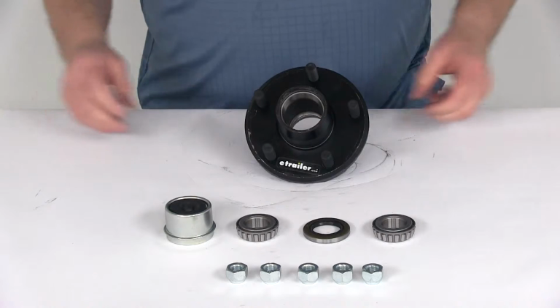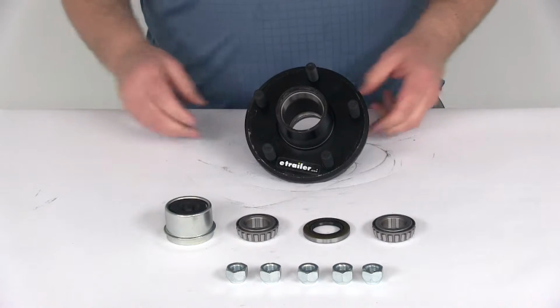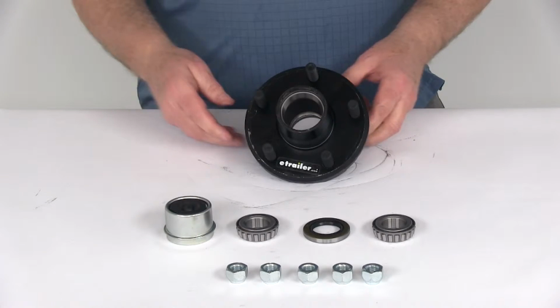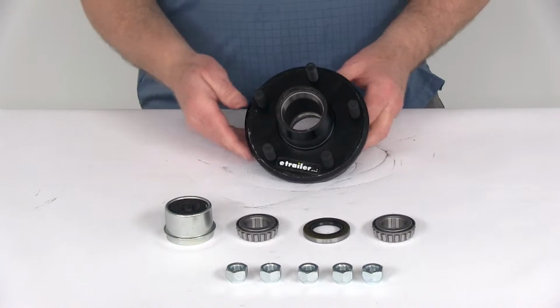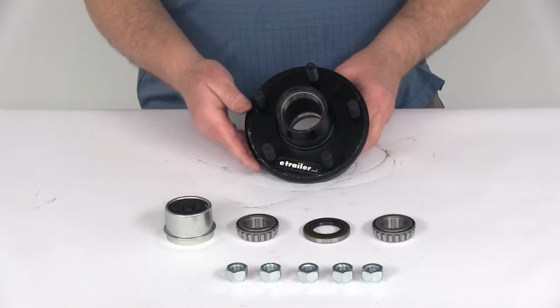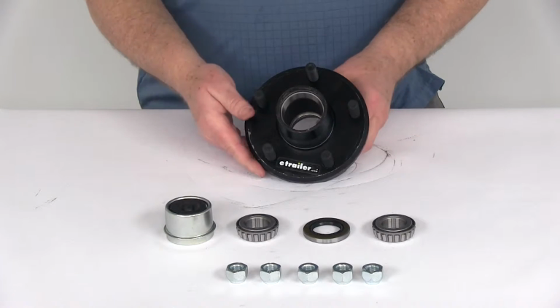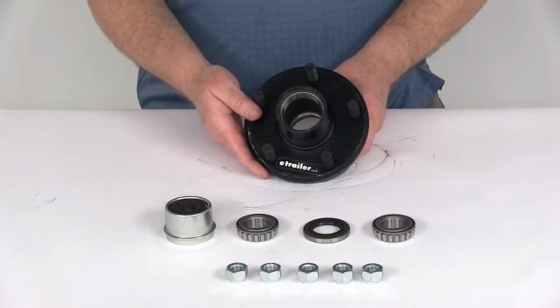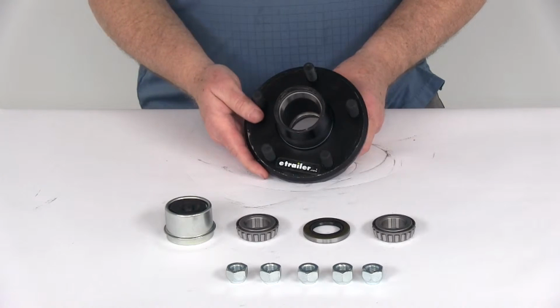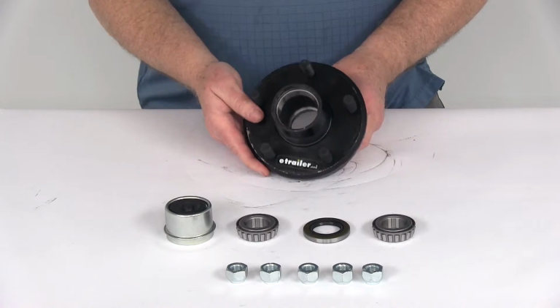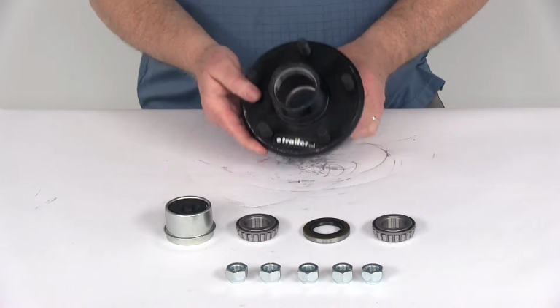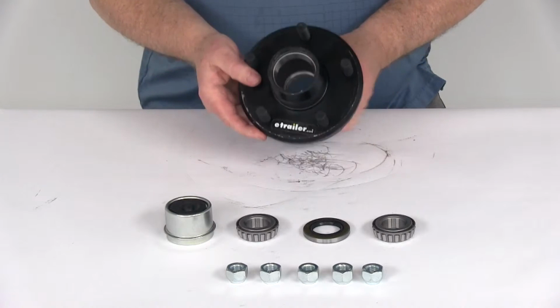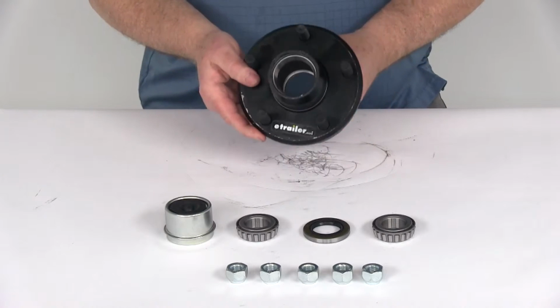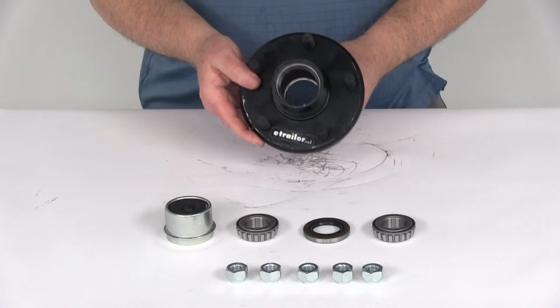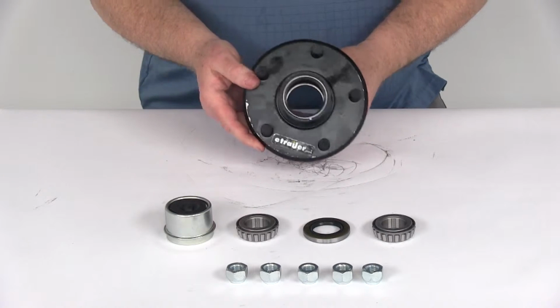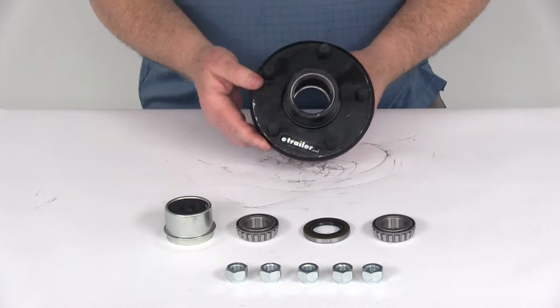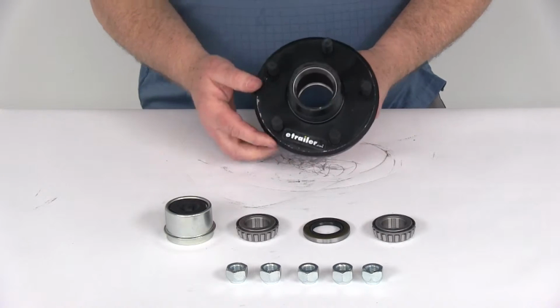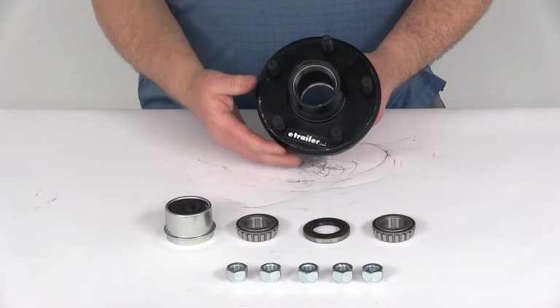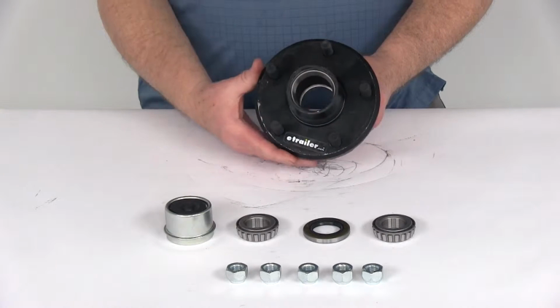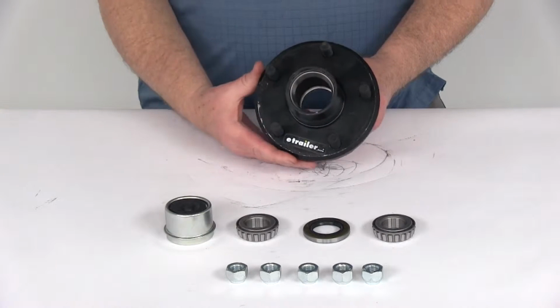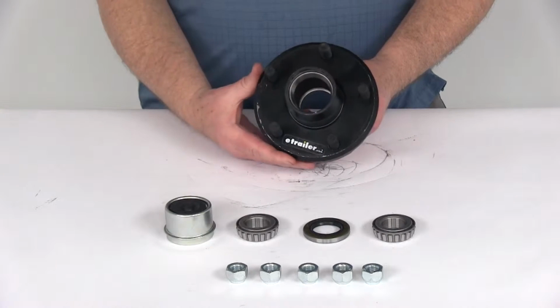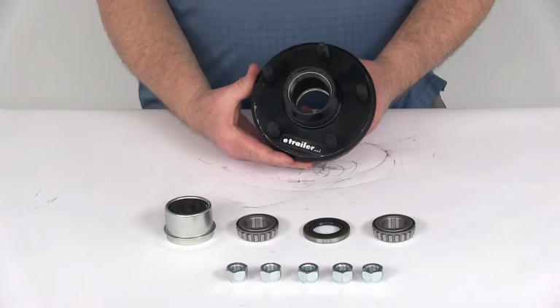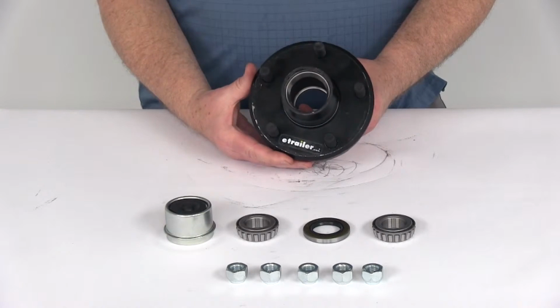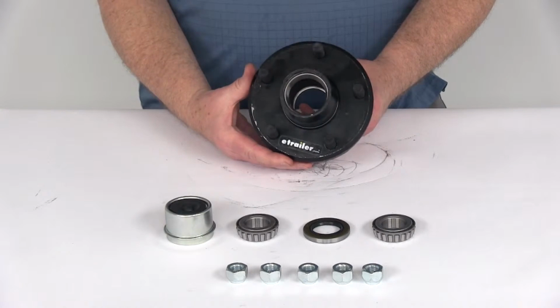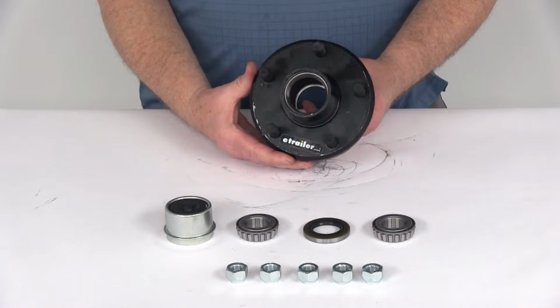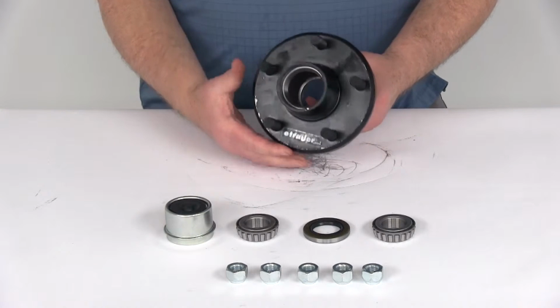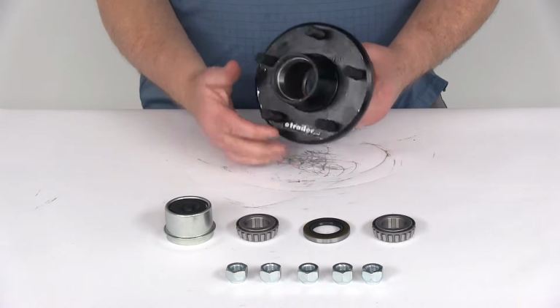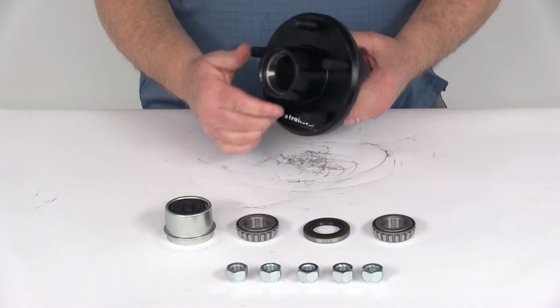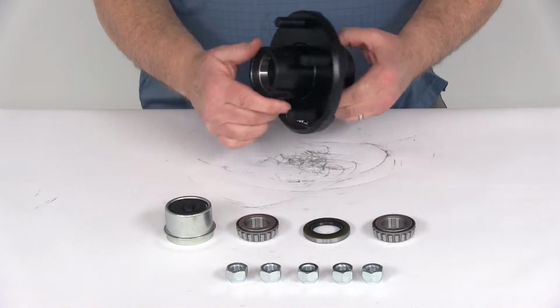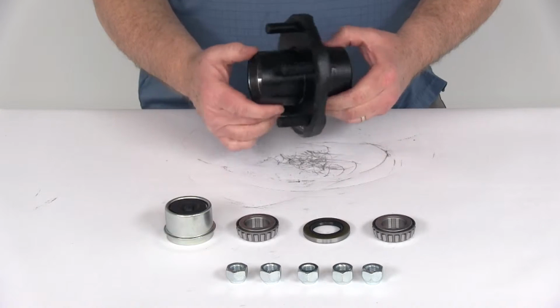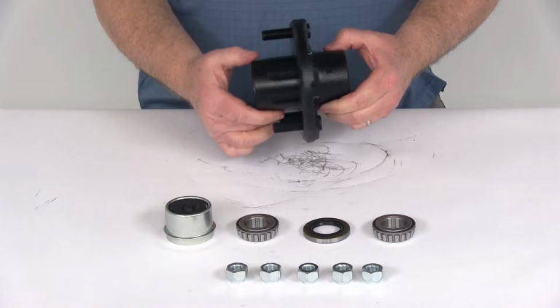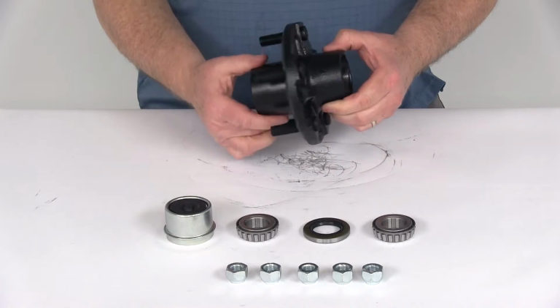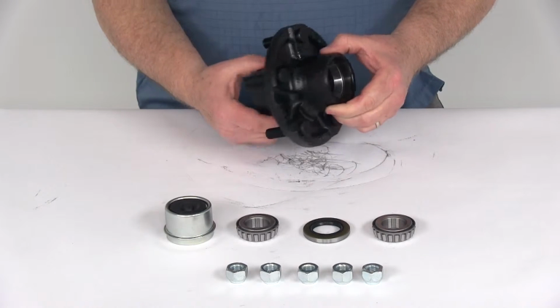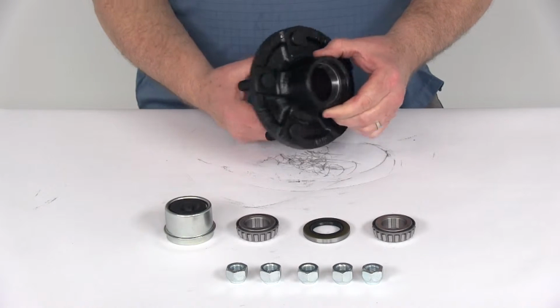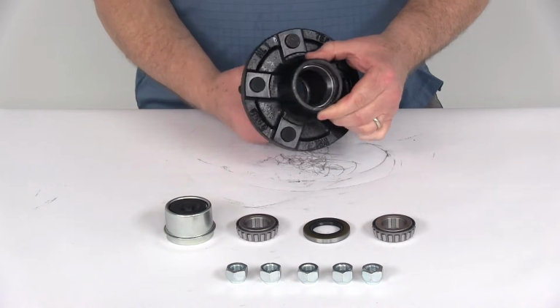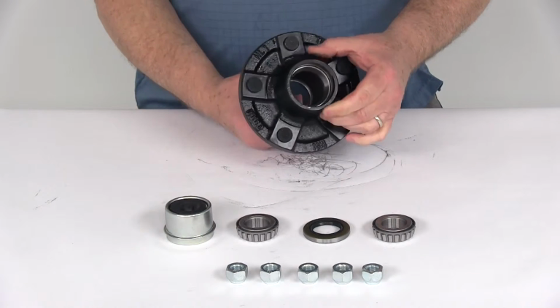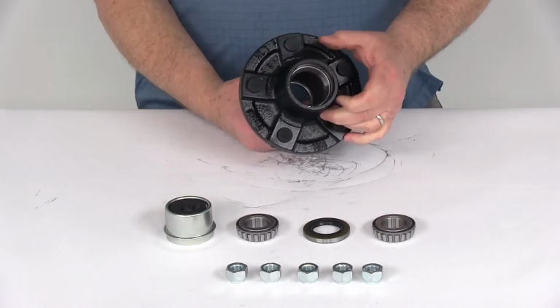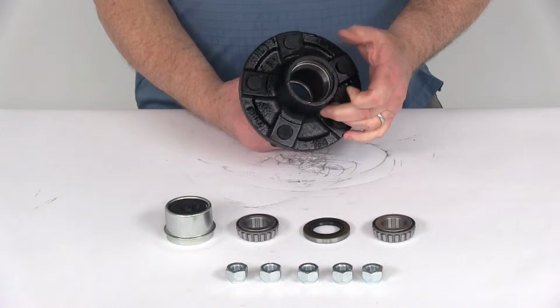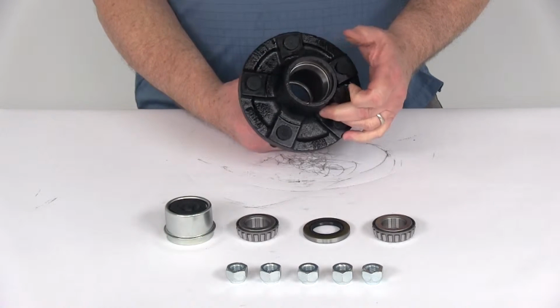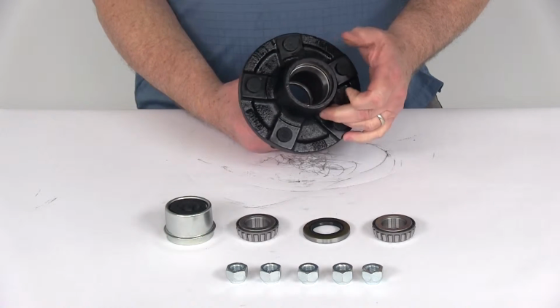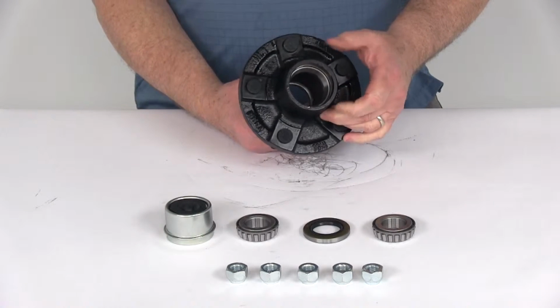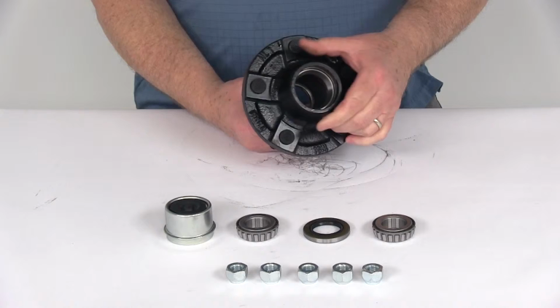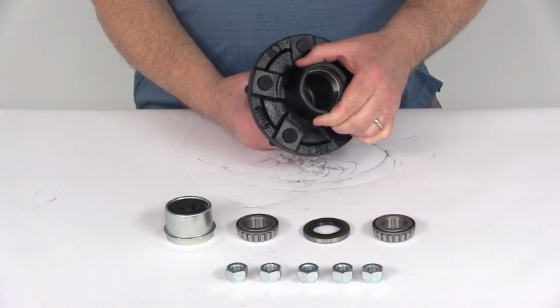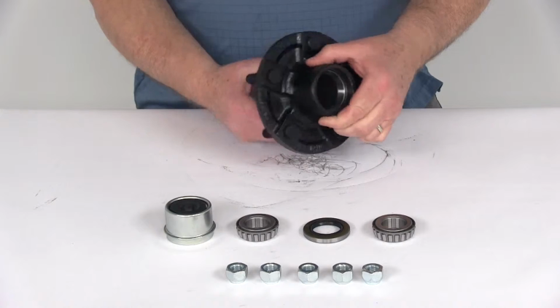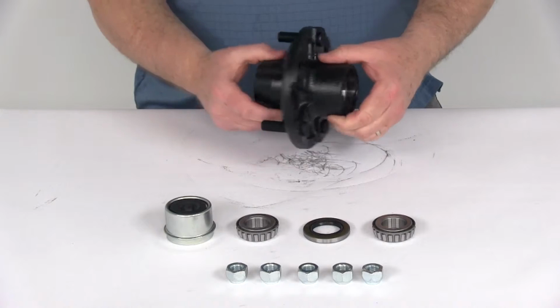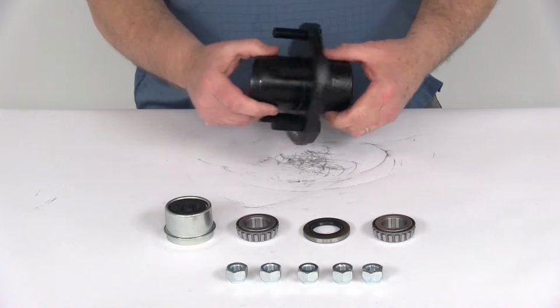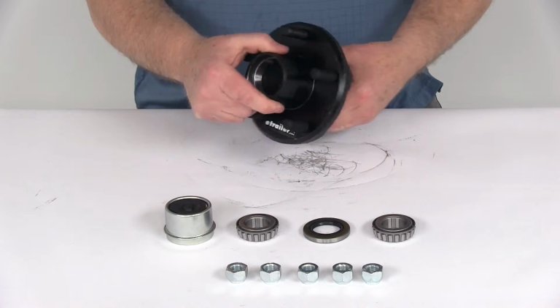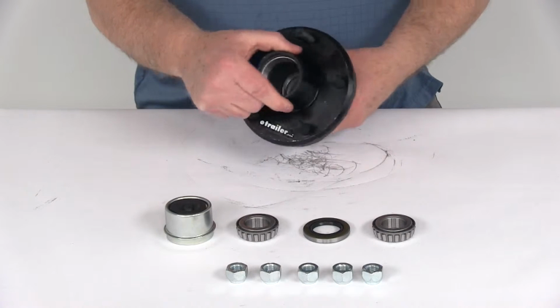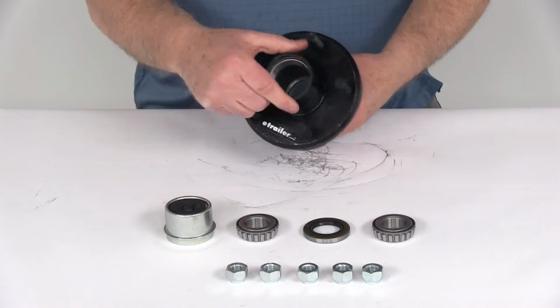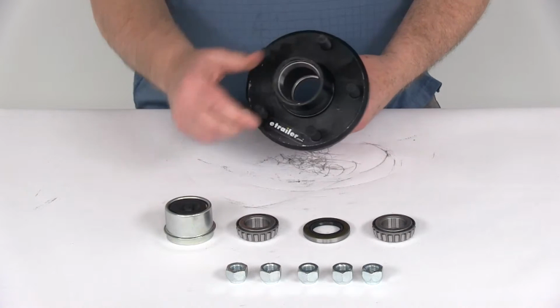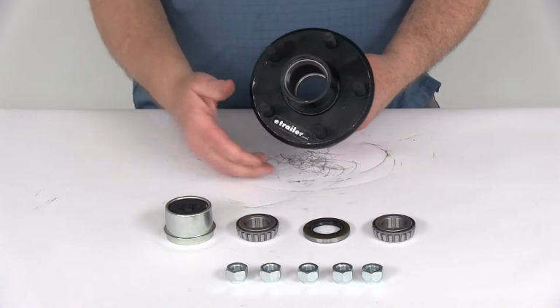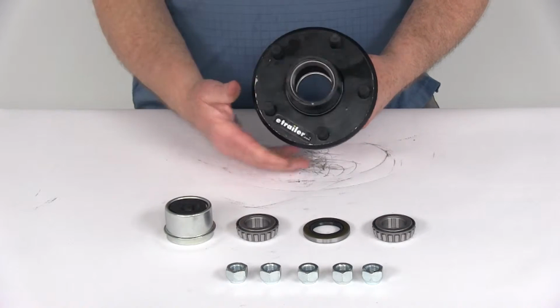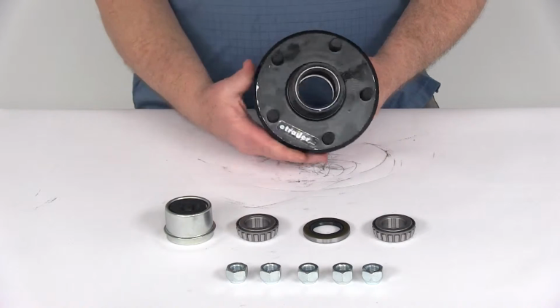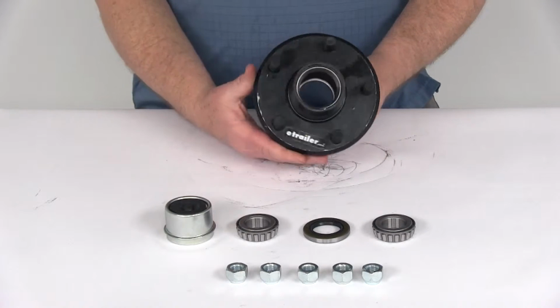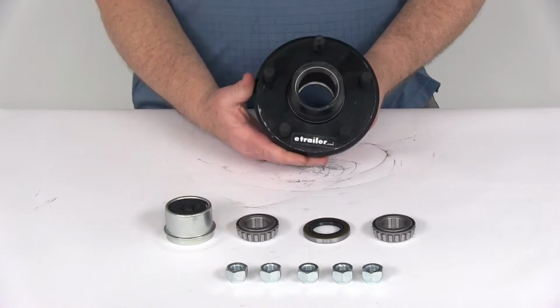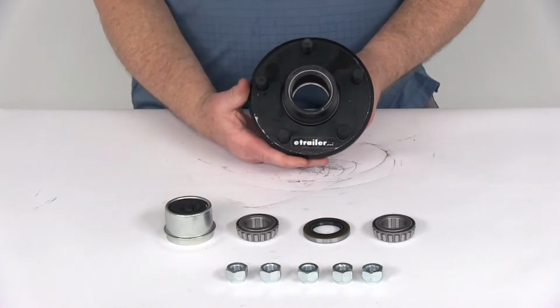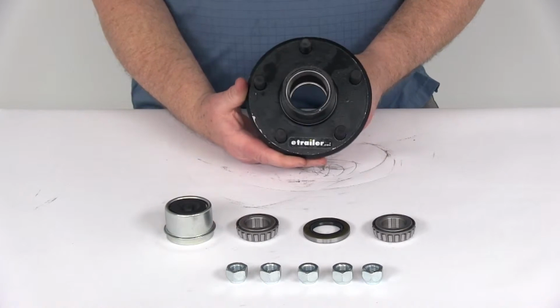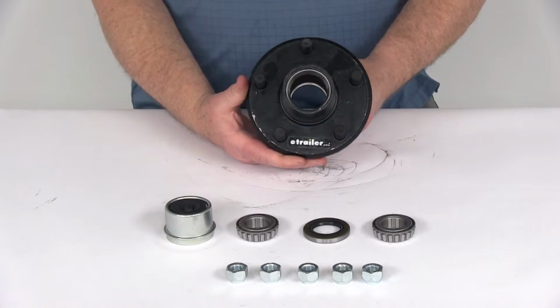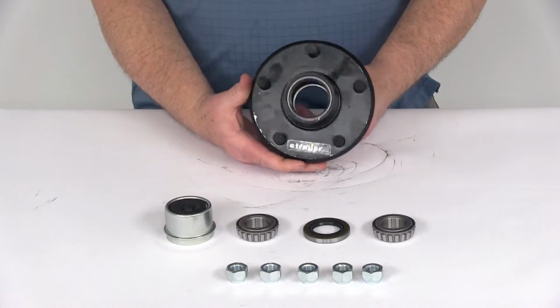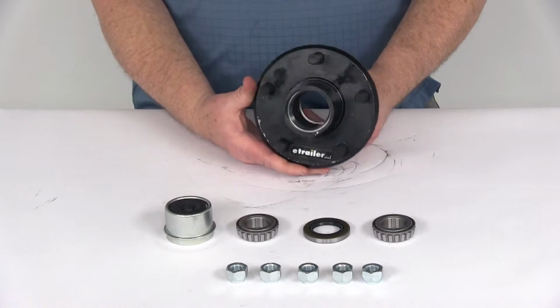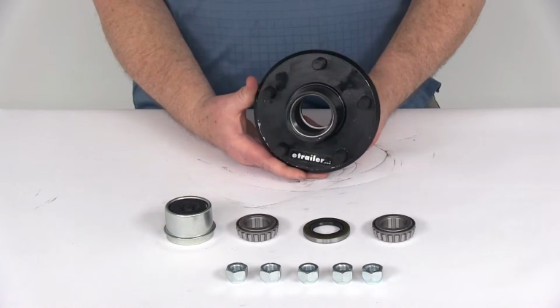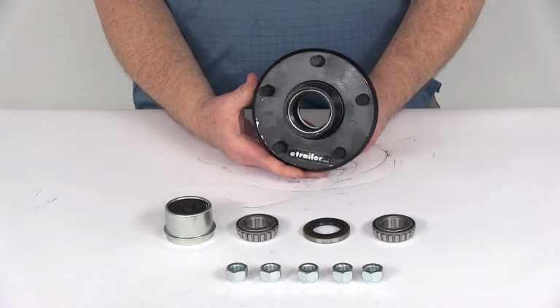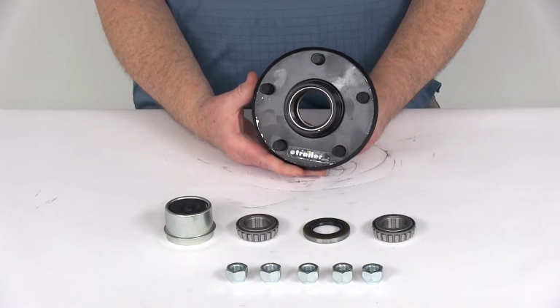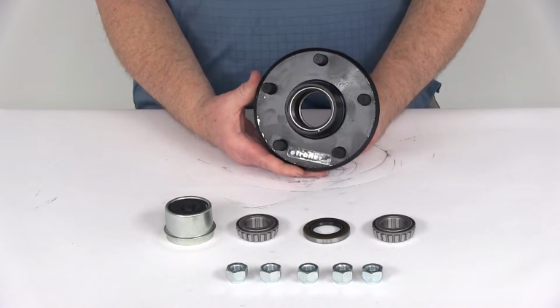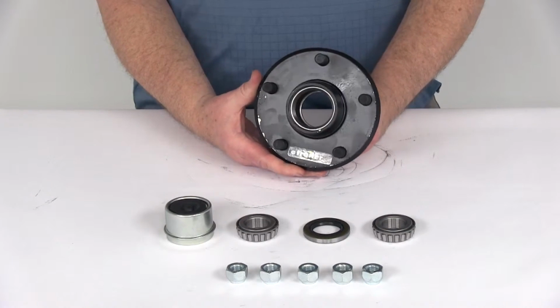Today we're going to take a look at the trailer idler hub assembly for 2,000-pound EZLube axles. This has a 5 on 4½-inch bolt pattern.